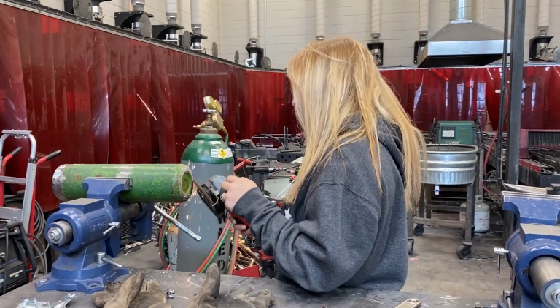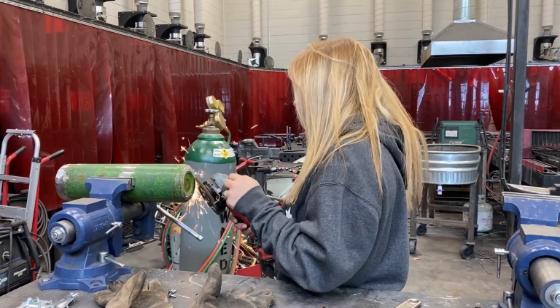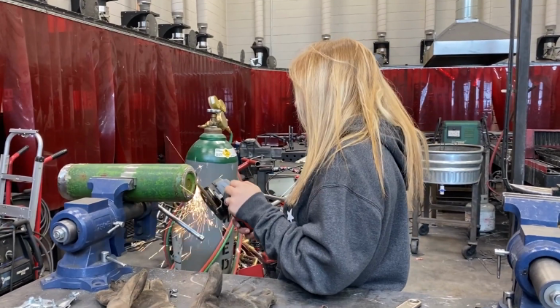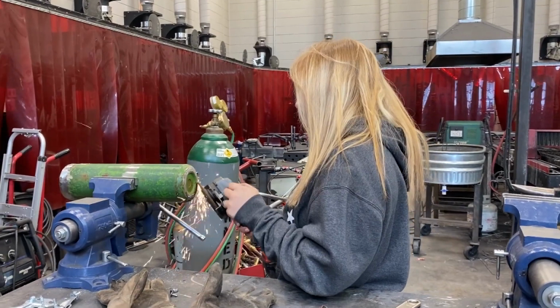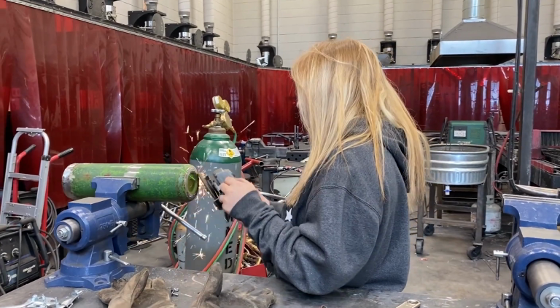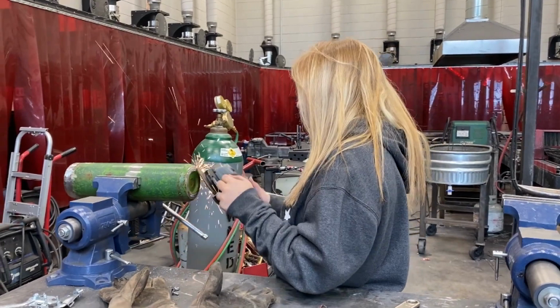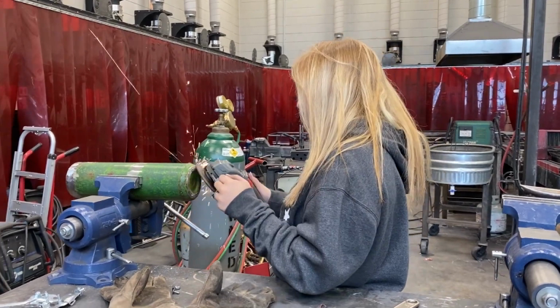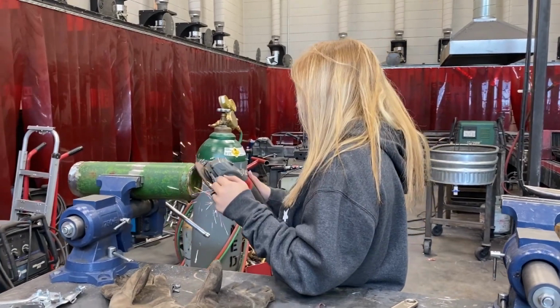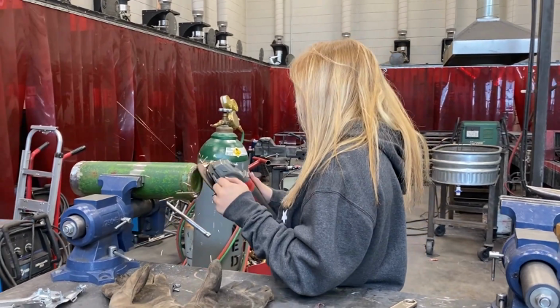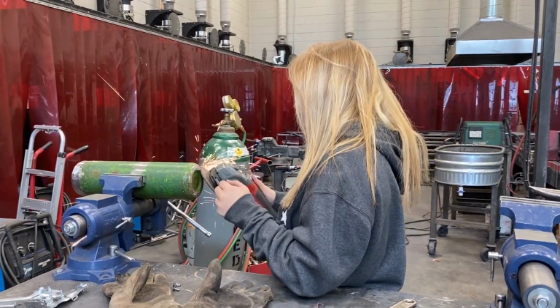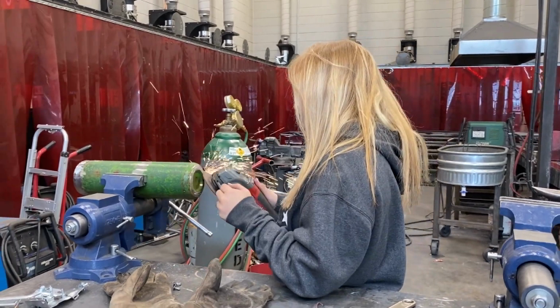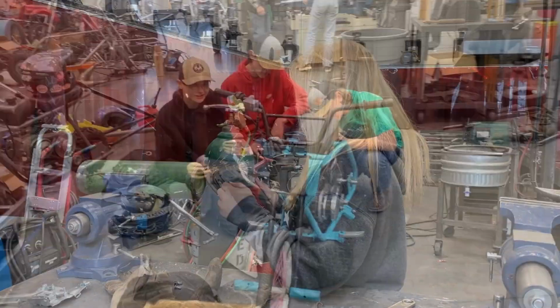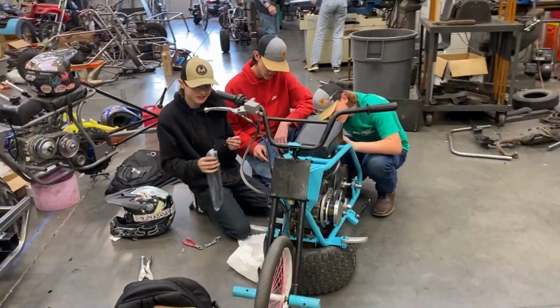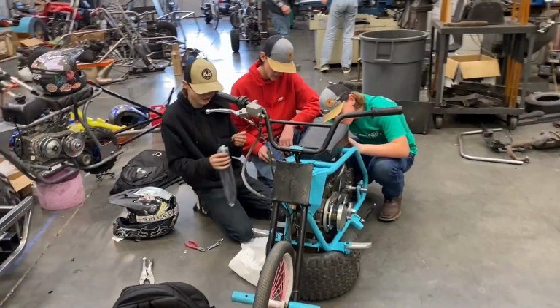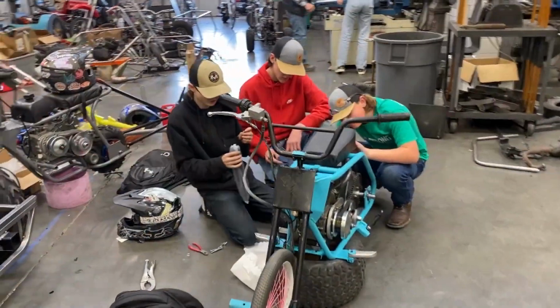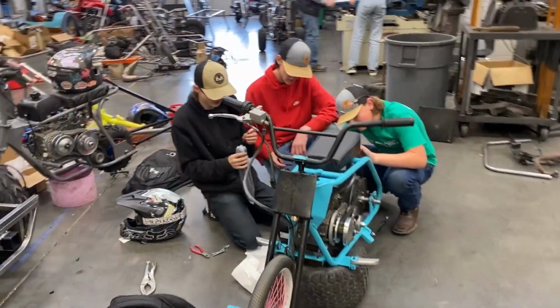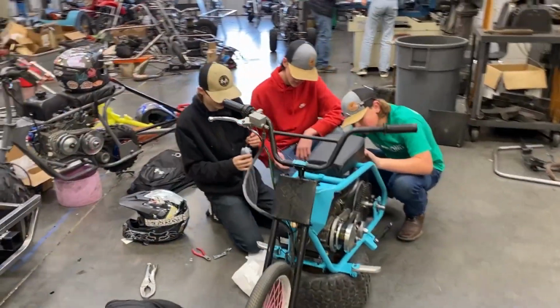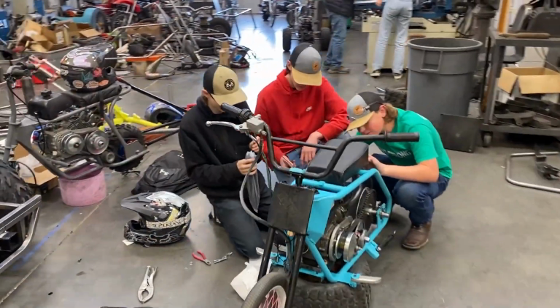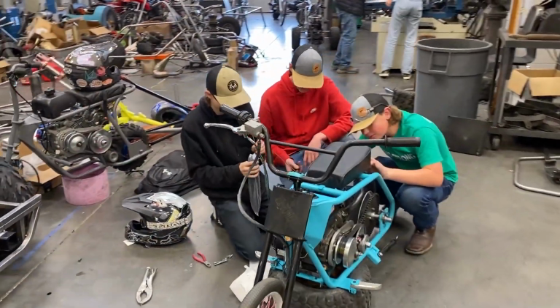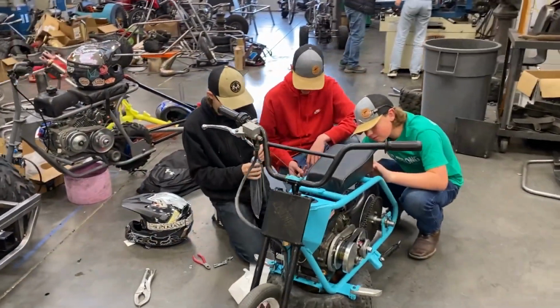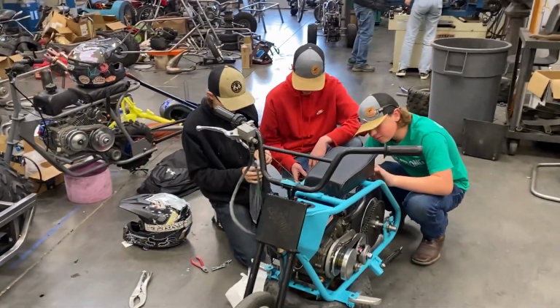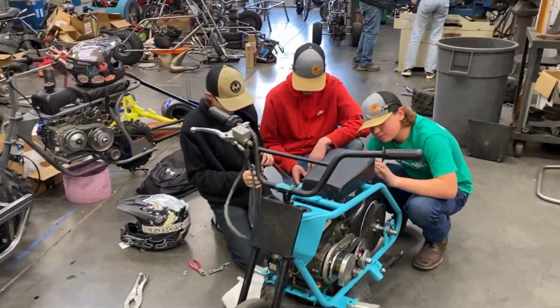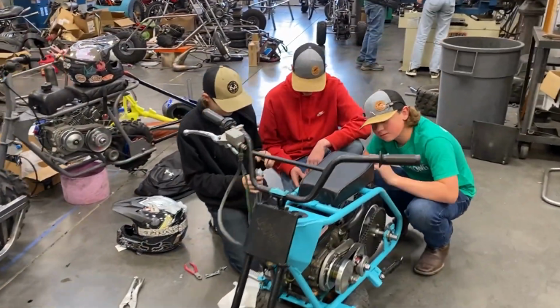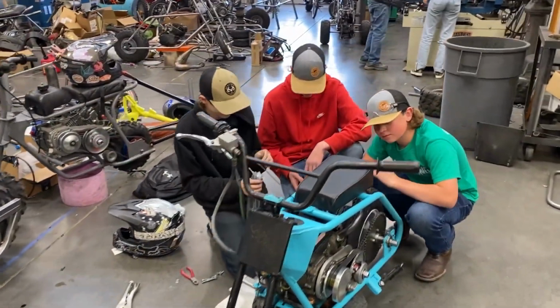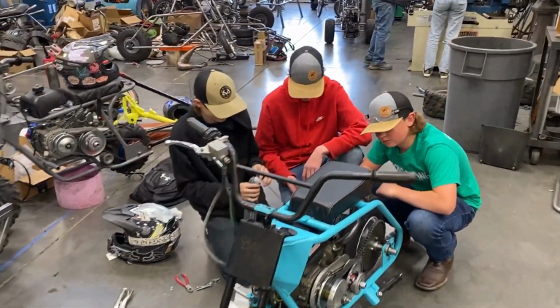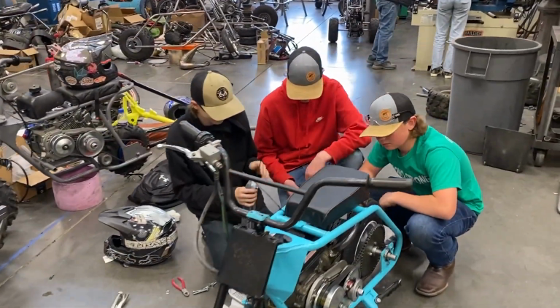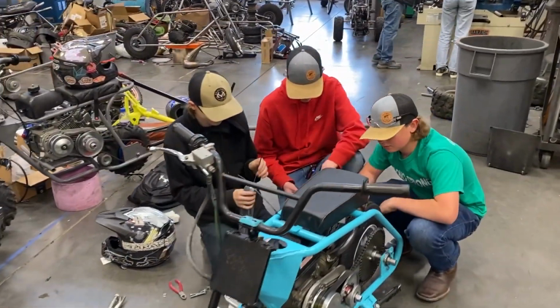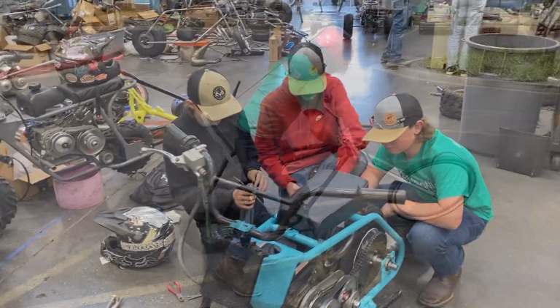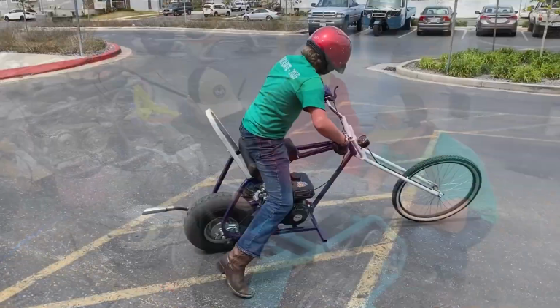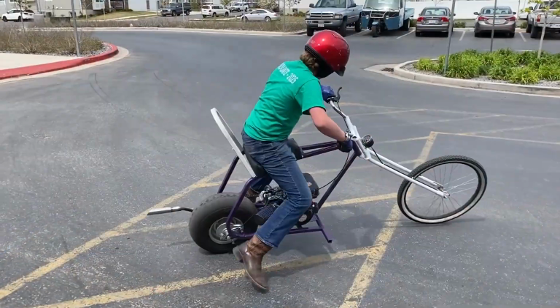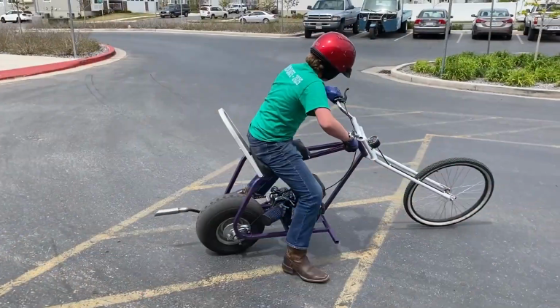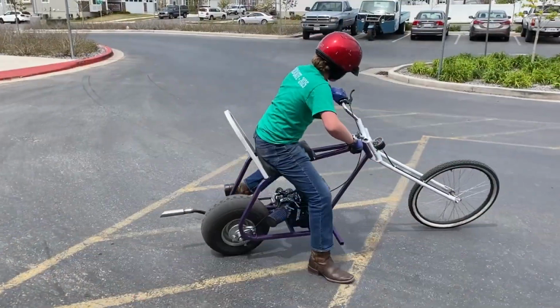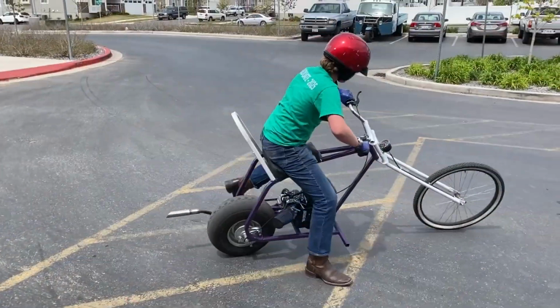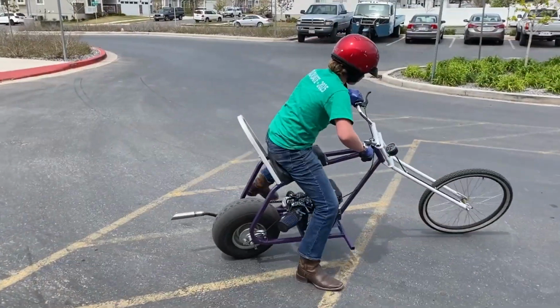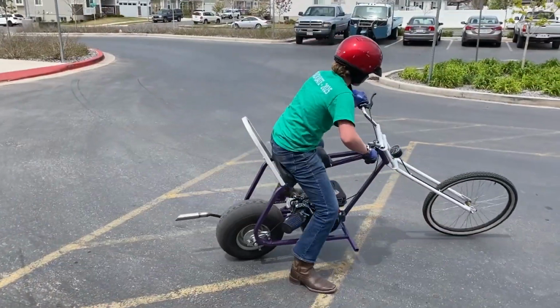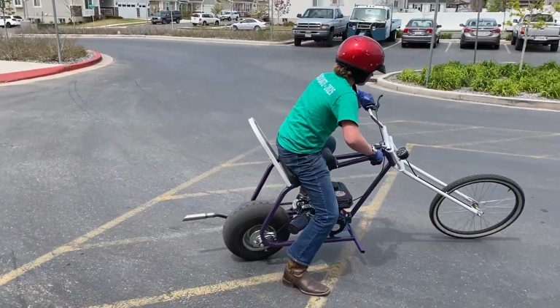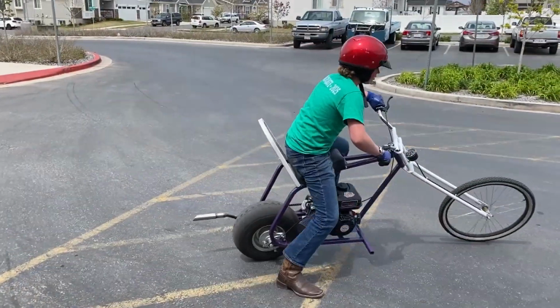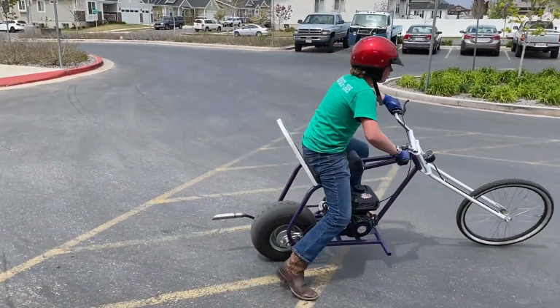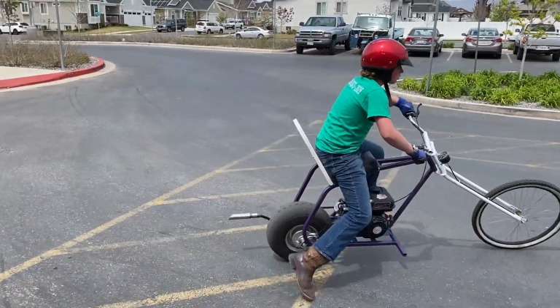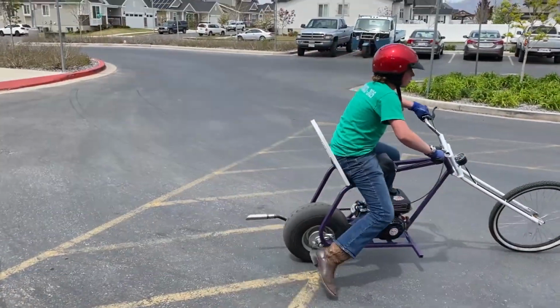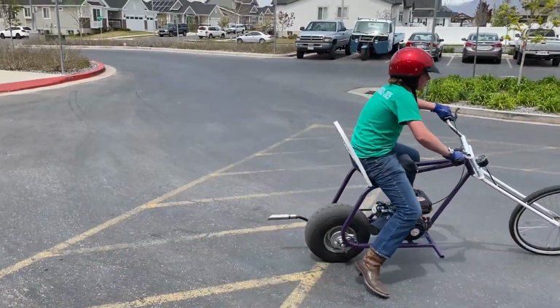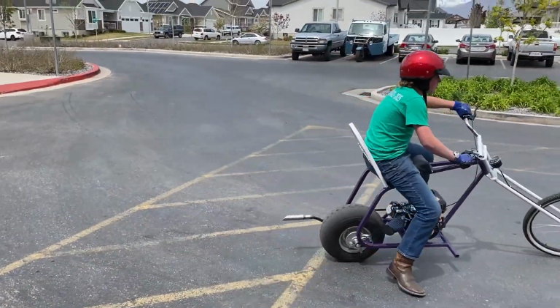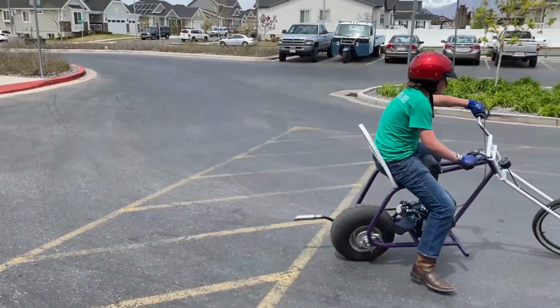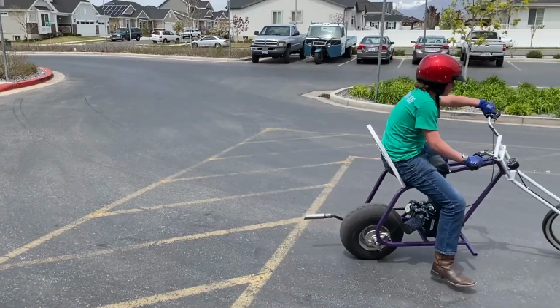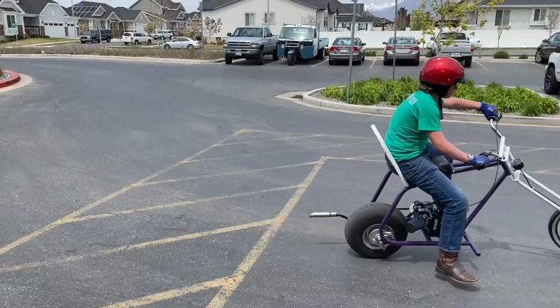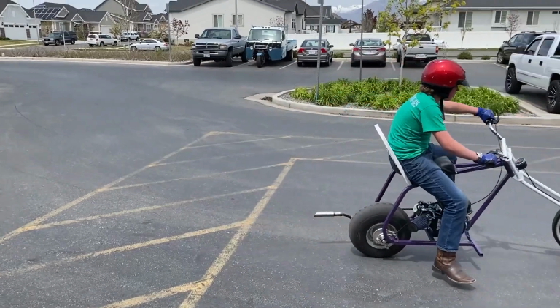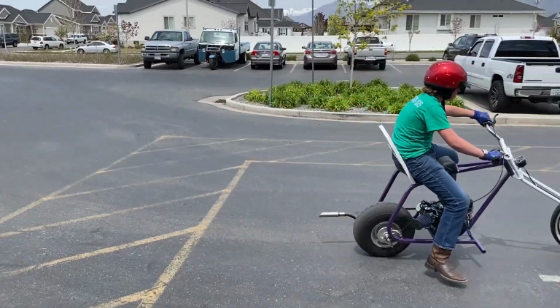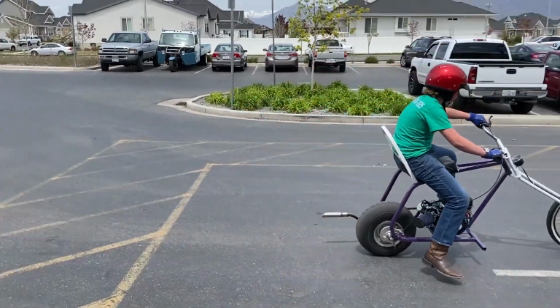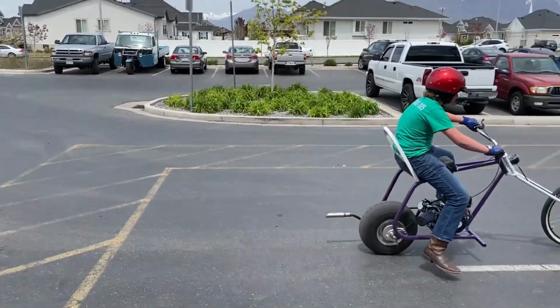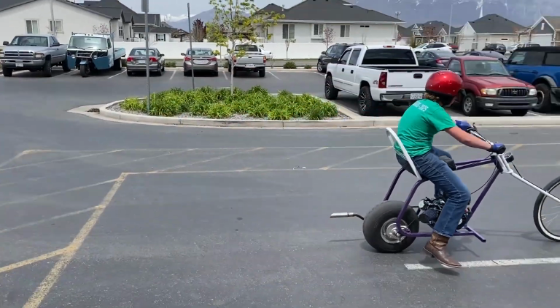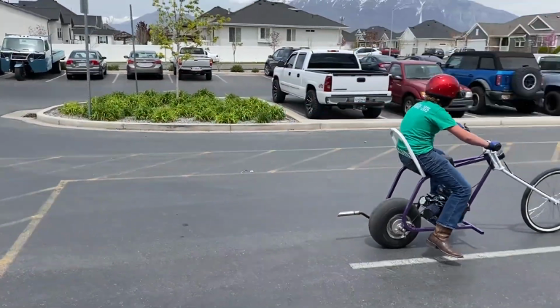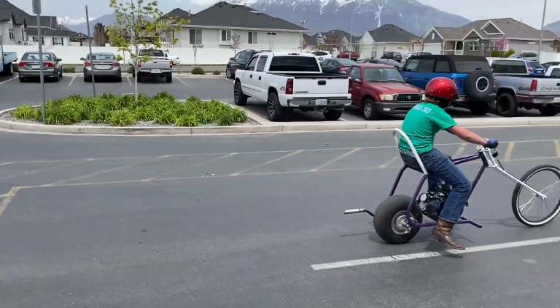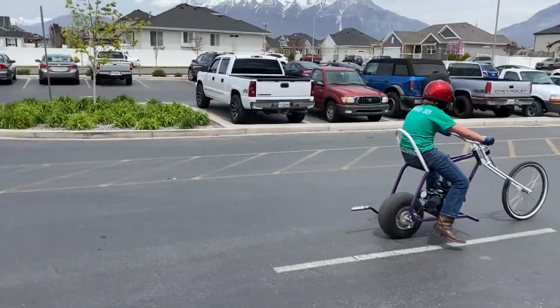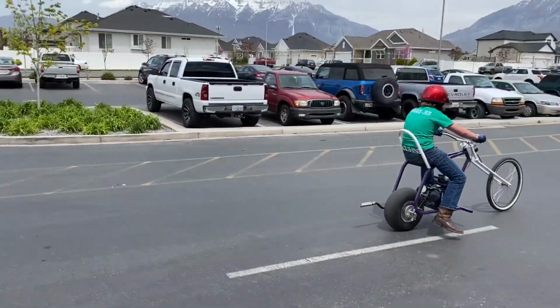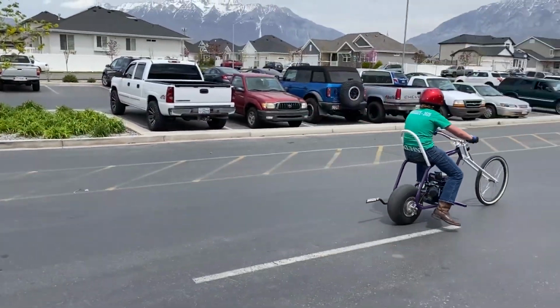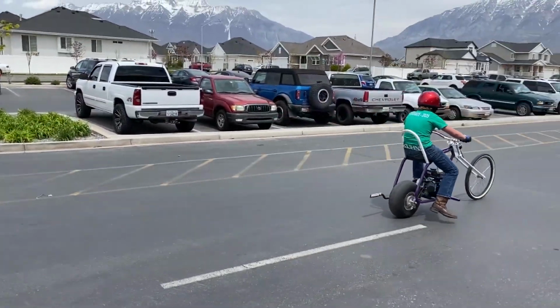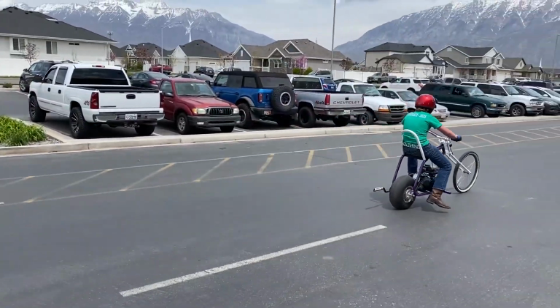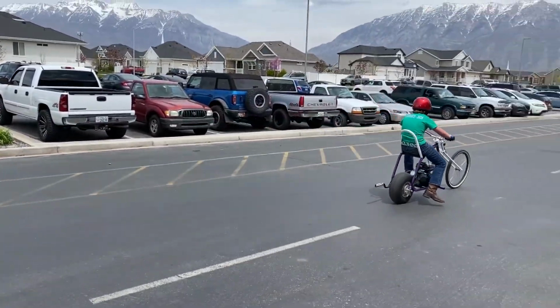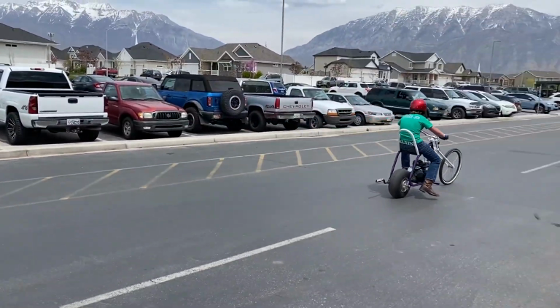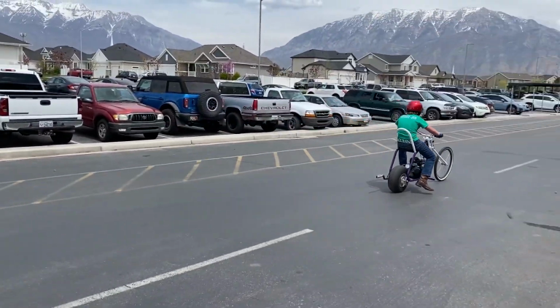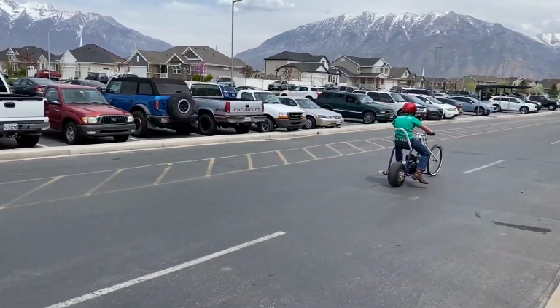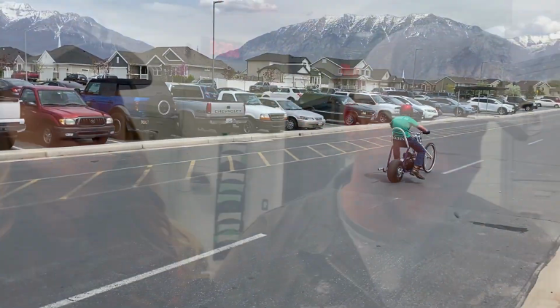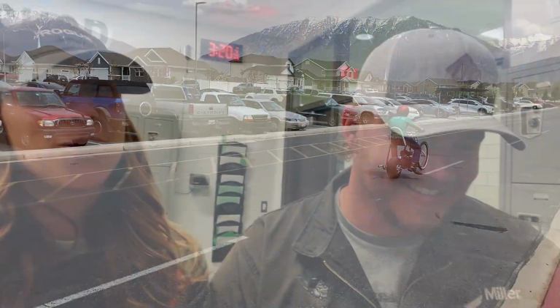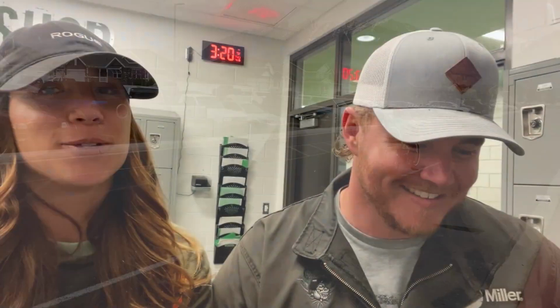We build cool things. It really makes the biggest difference. It pays off to have fun. These students are pretty awesome.